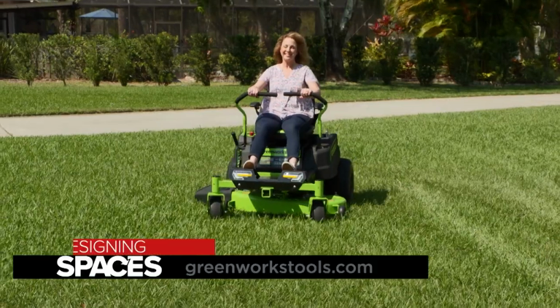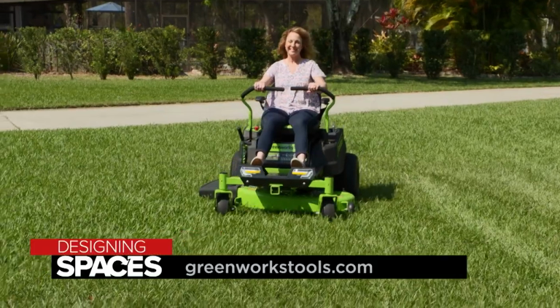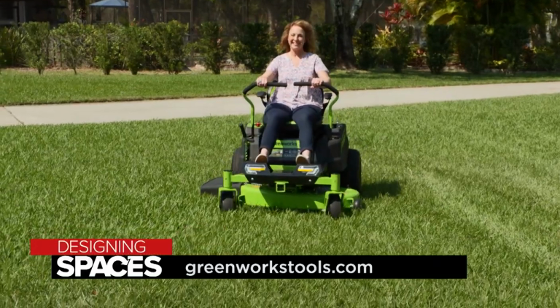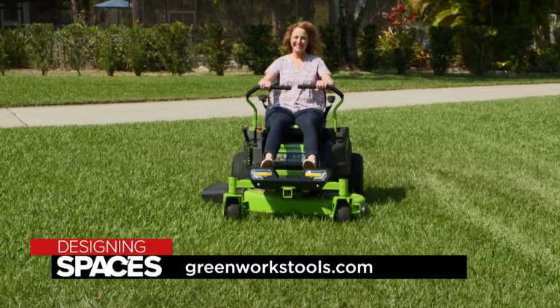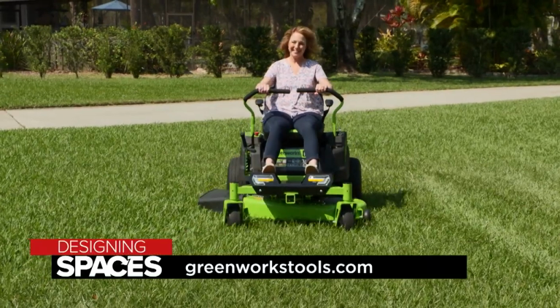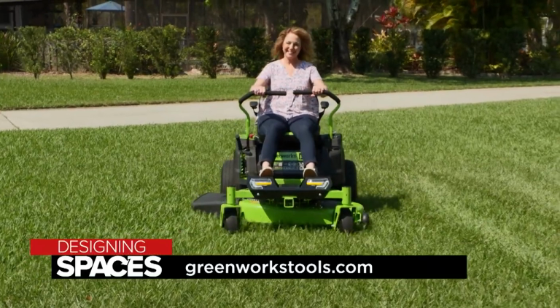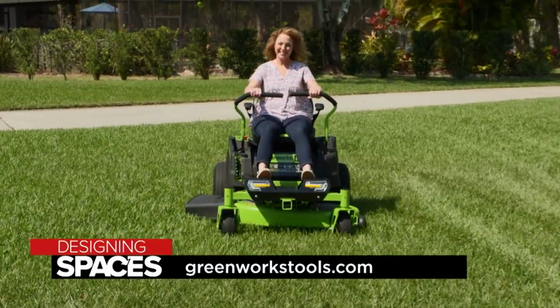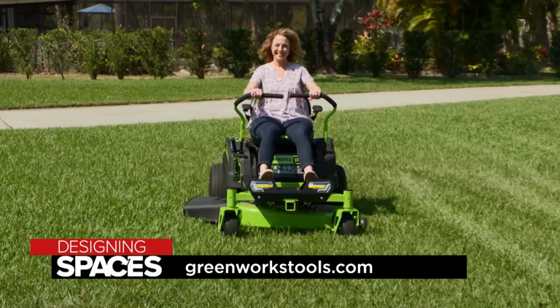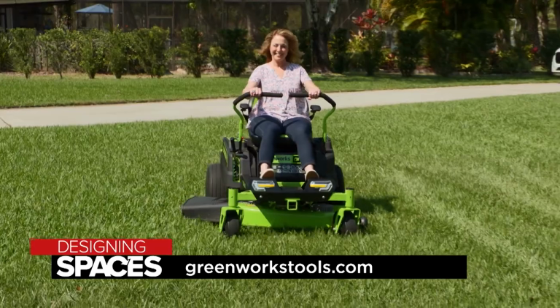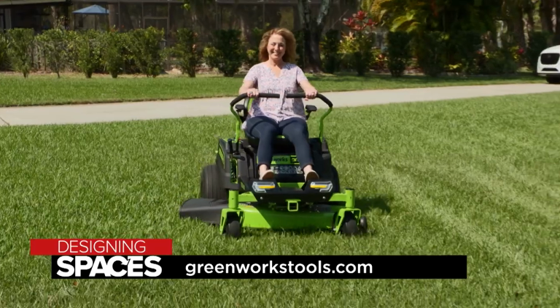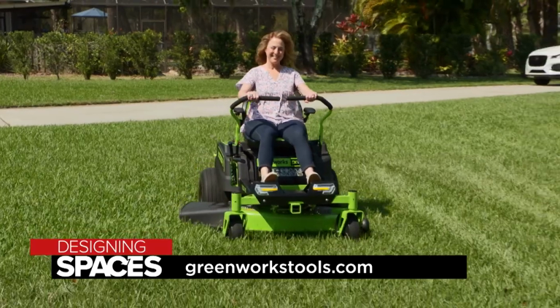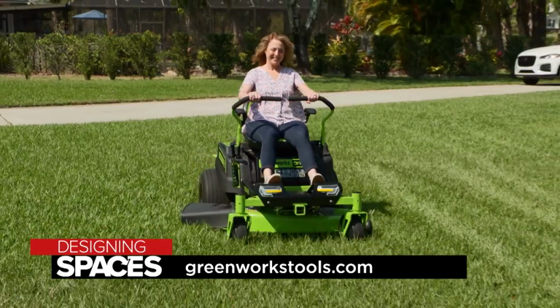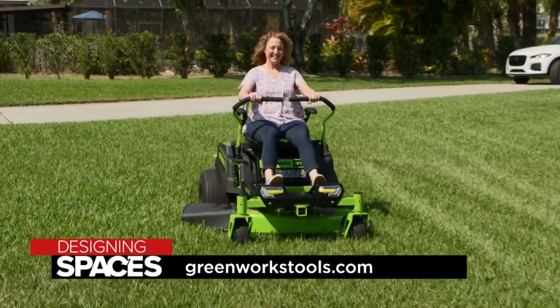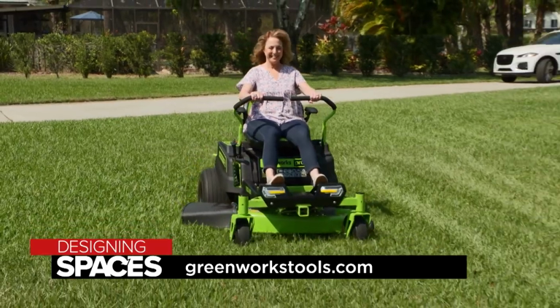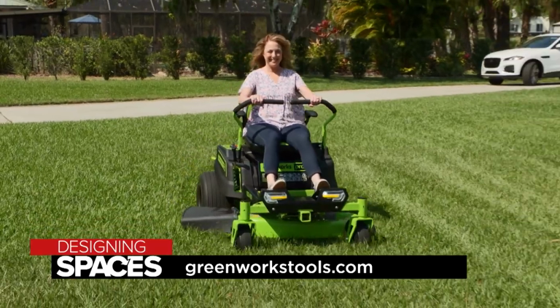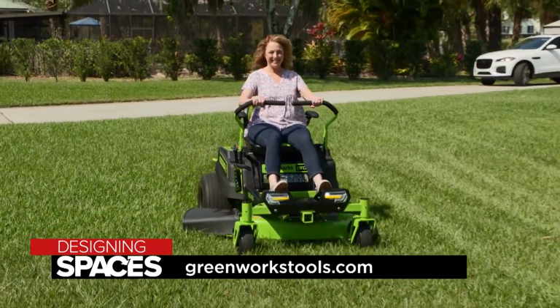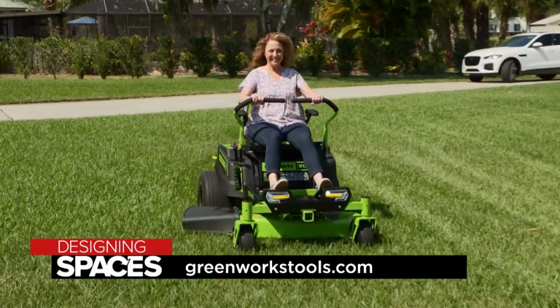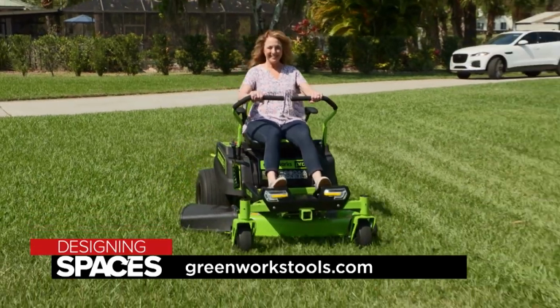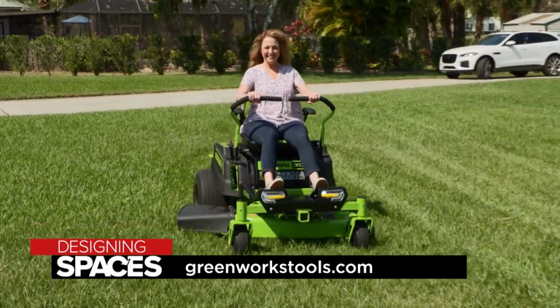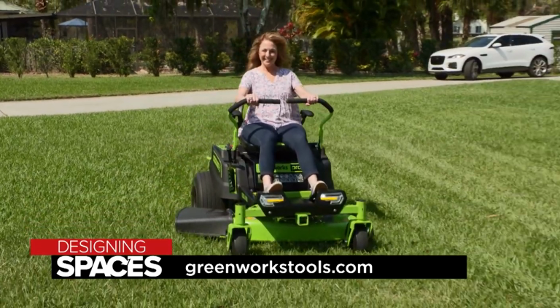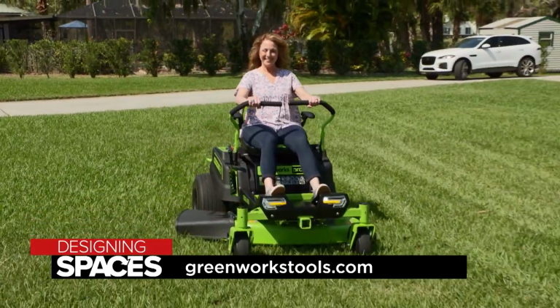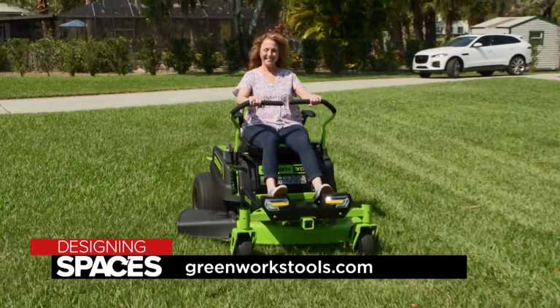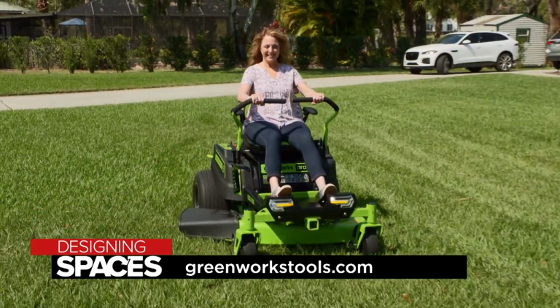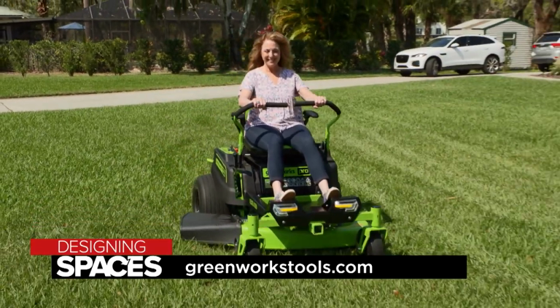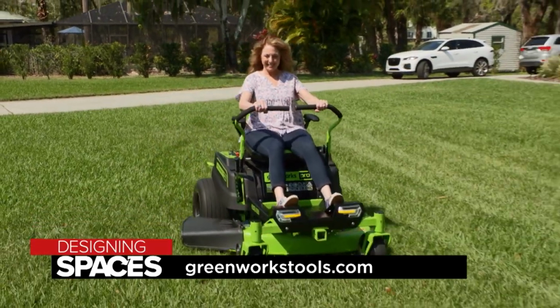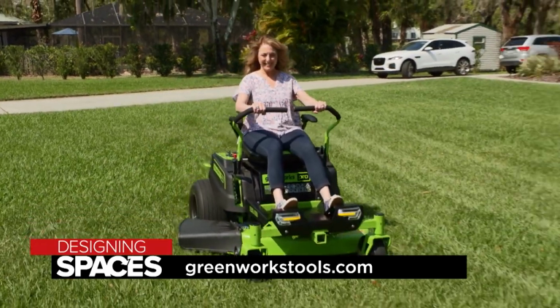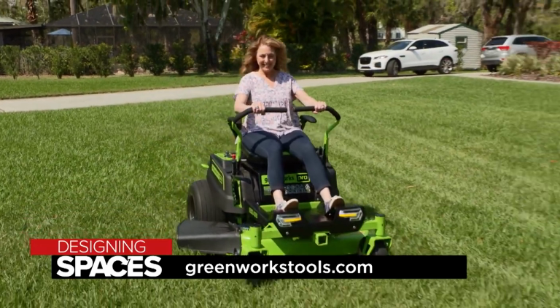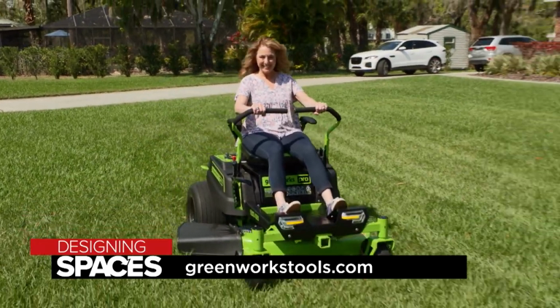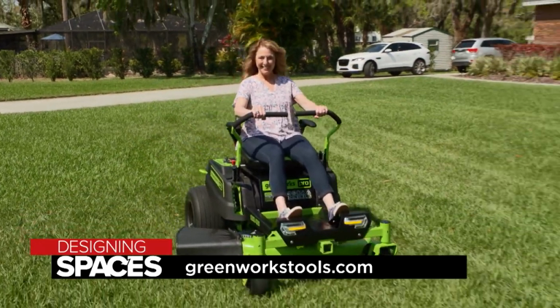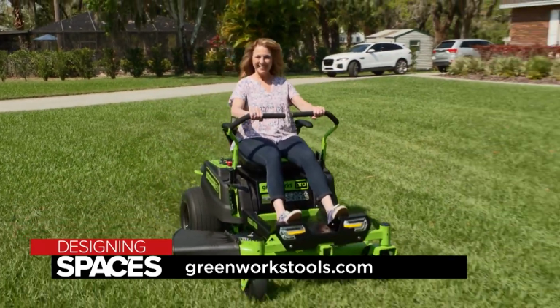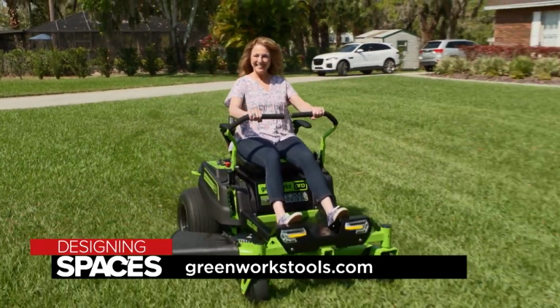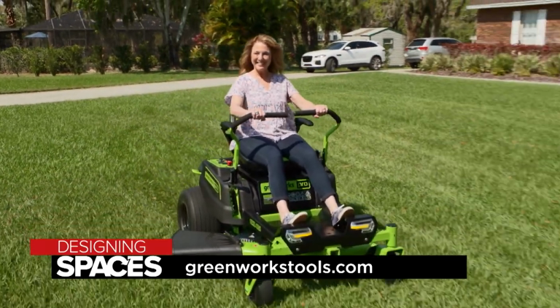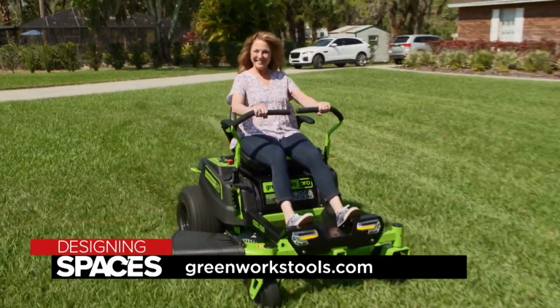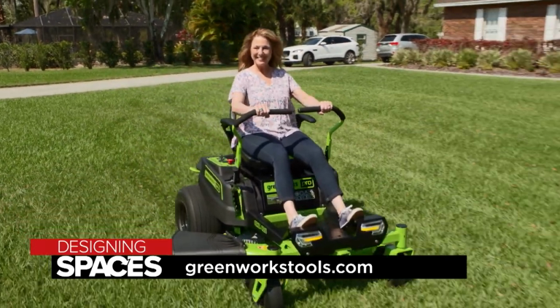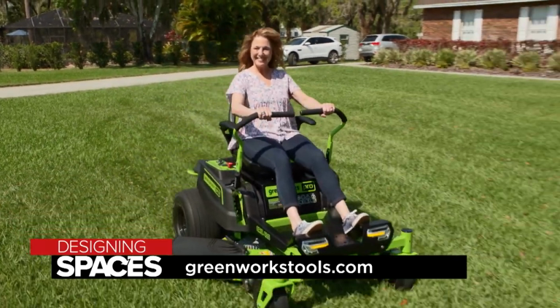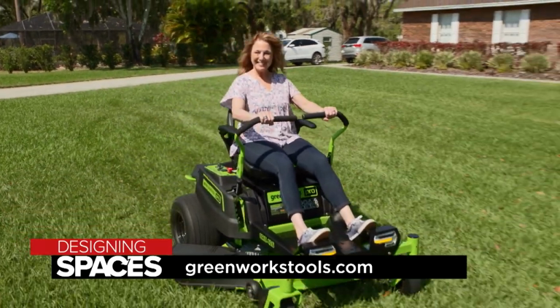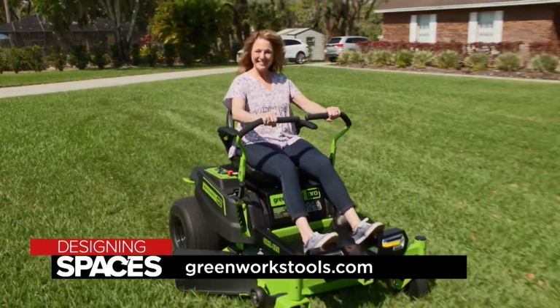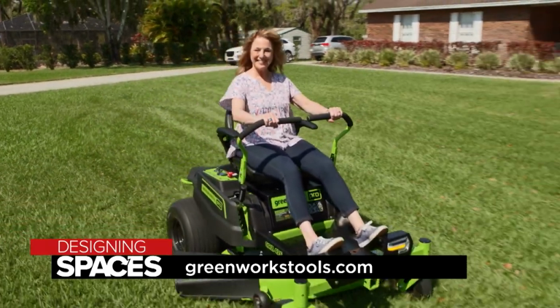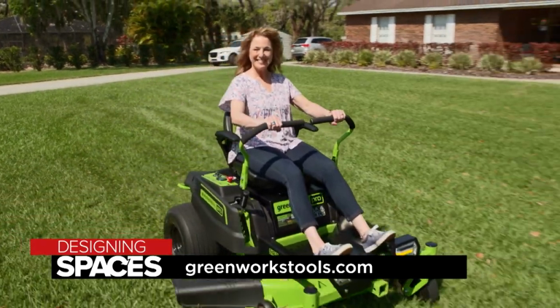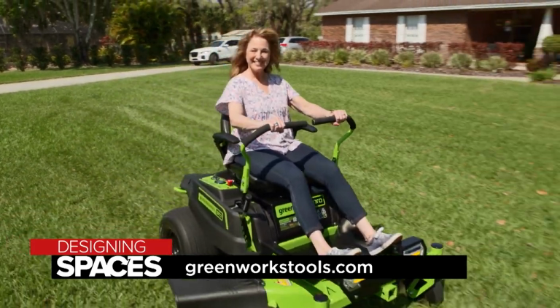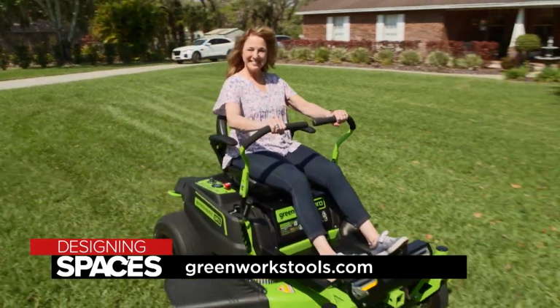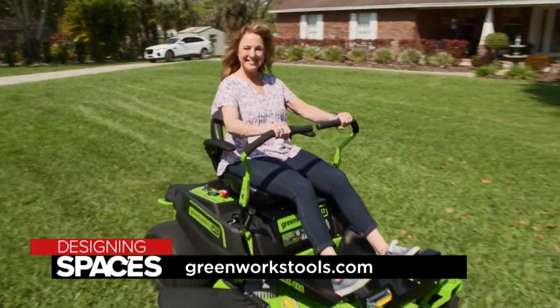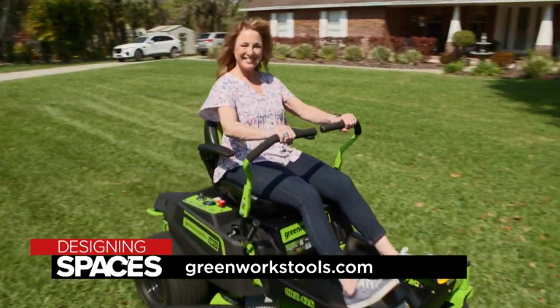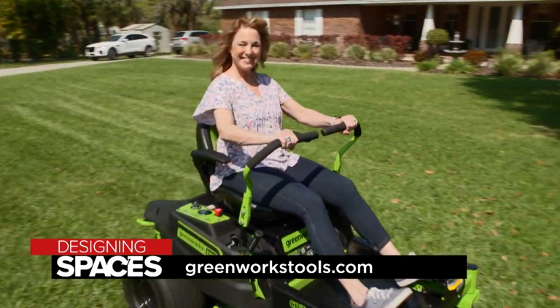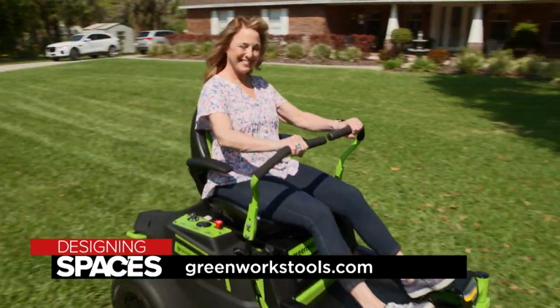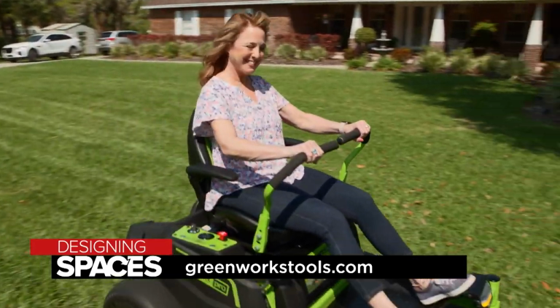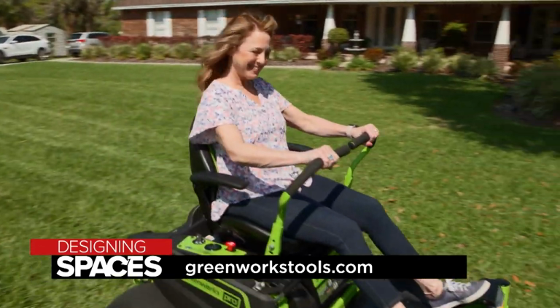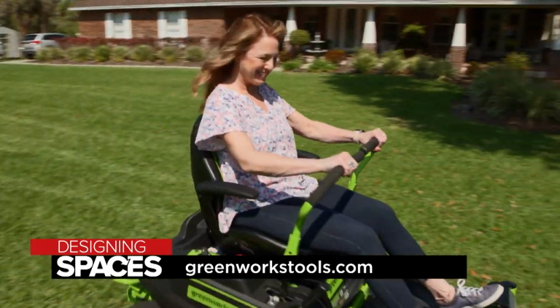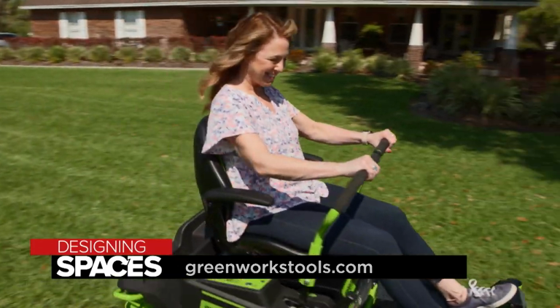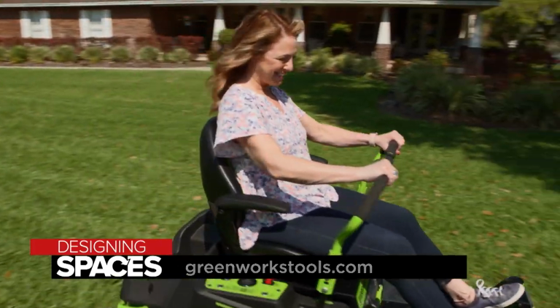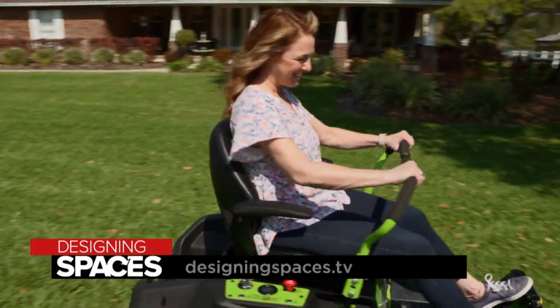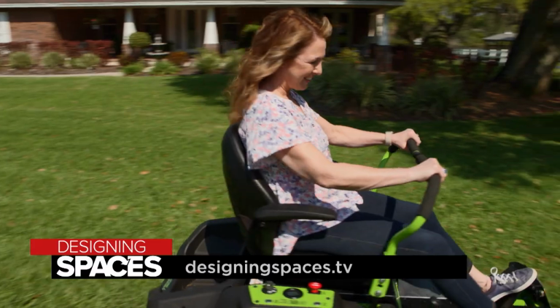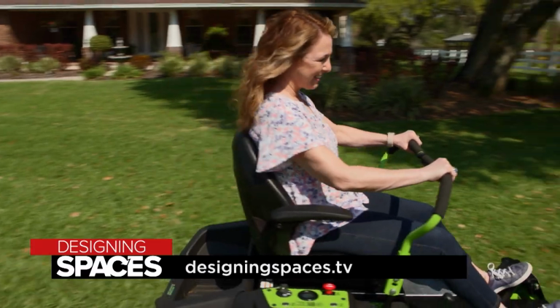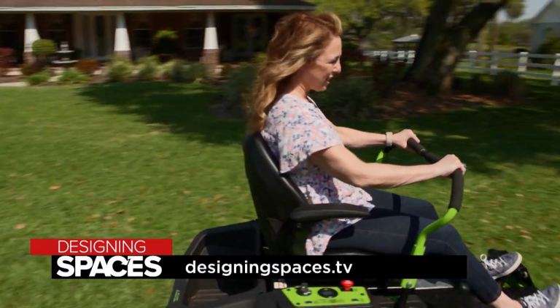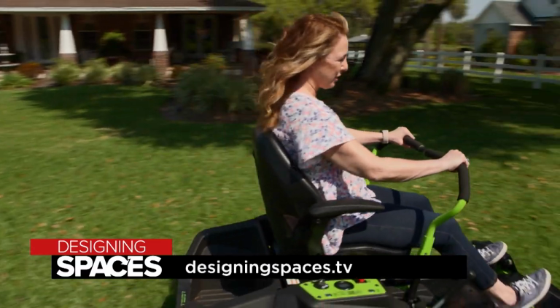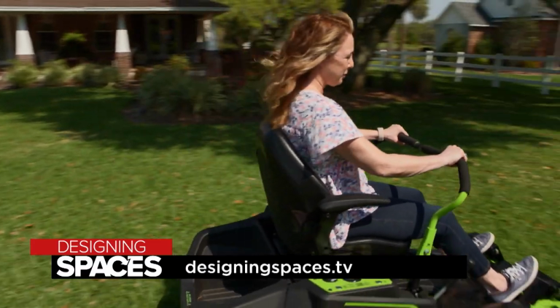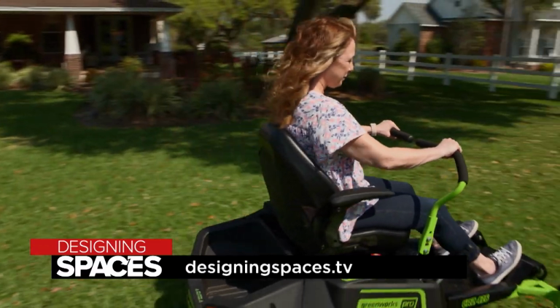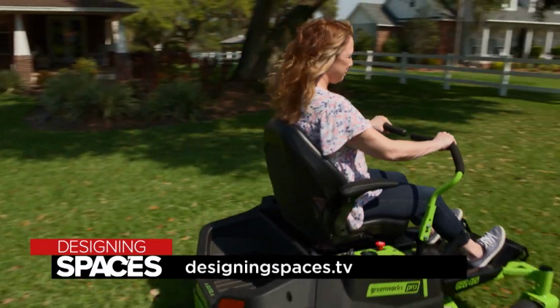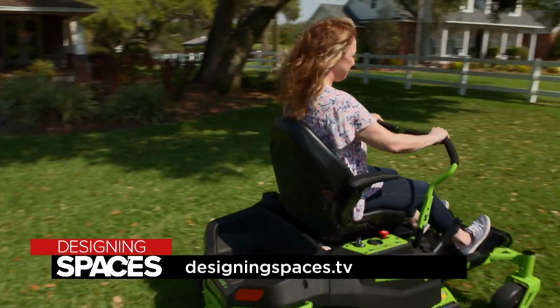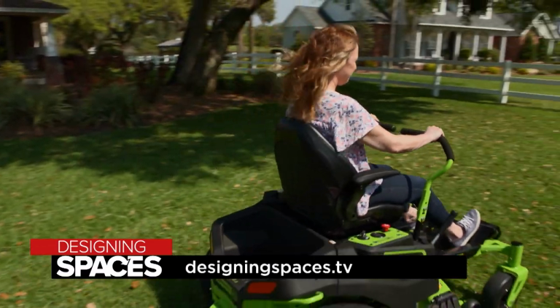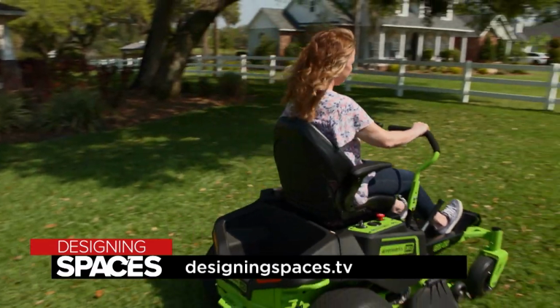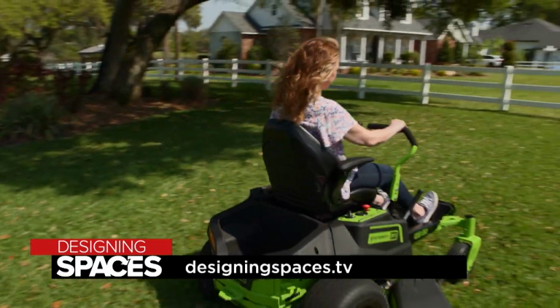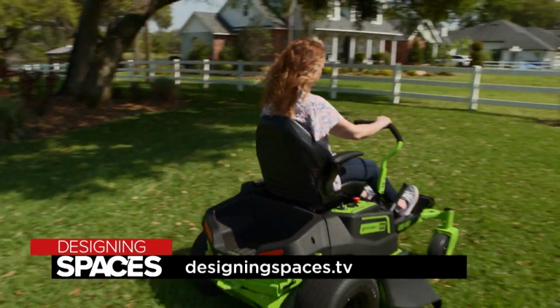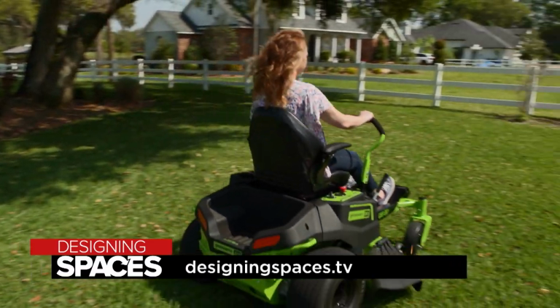Want to know more about keeping your lawn green in more ways than one? Visit GreenworksTools.com or DesigningSpaces.tv.